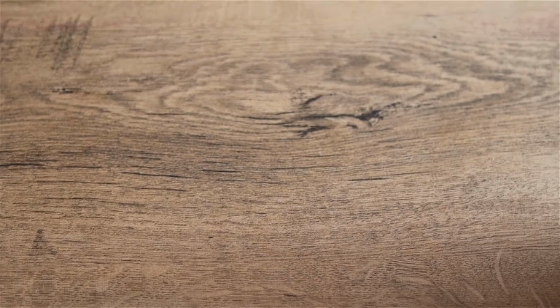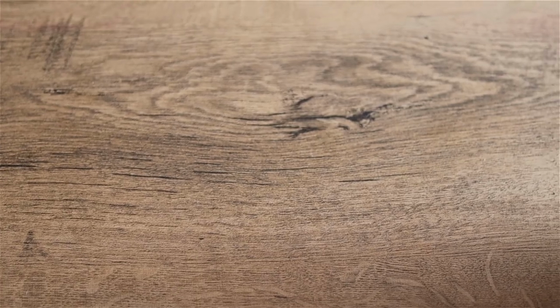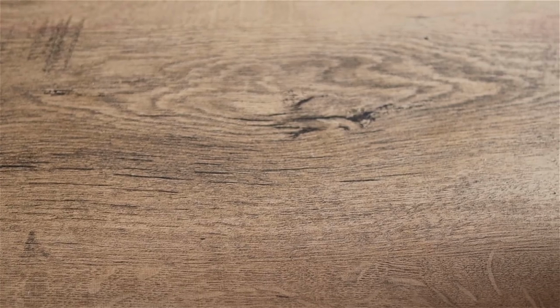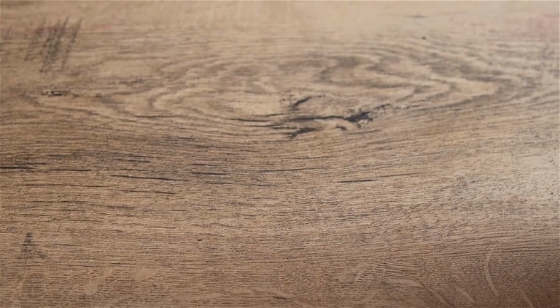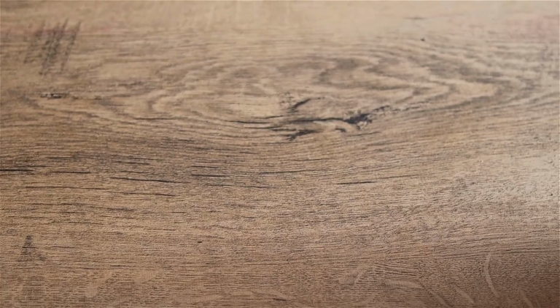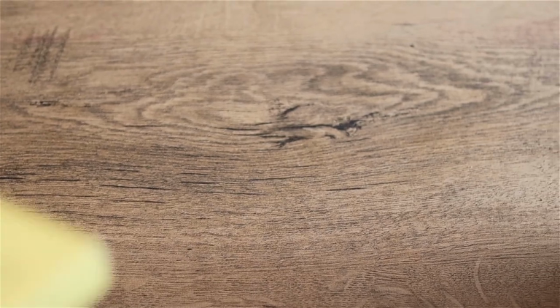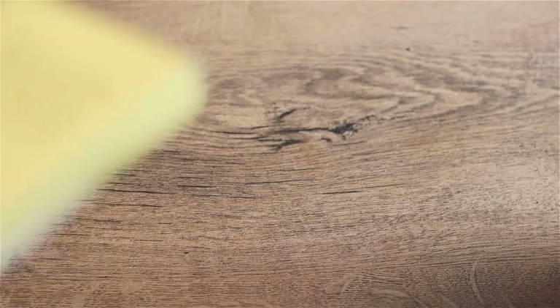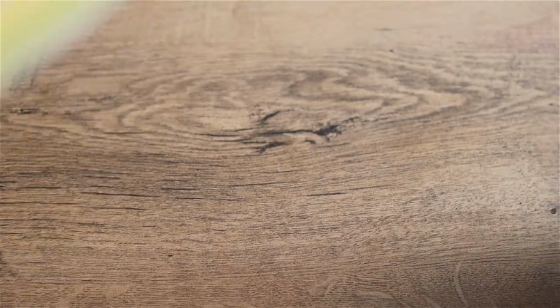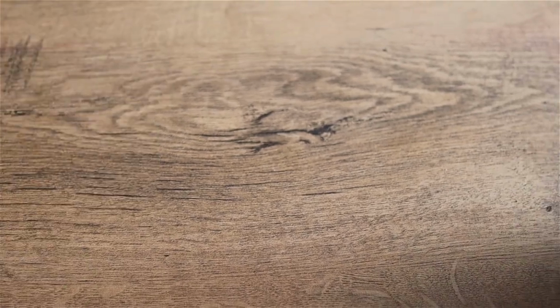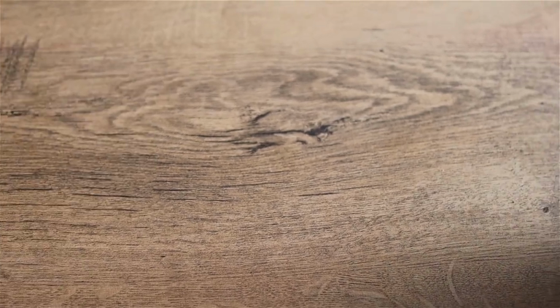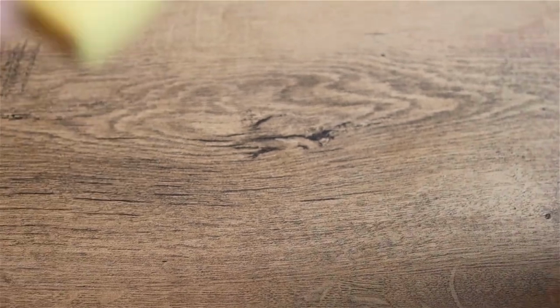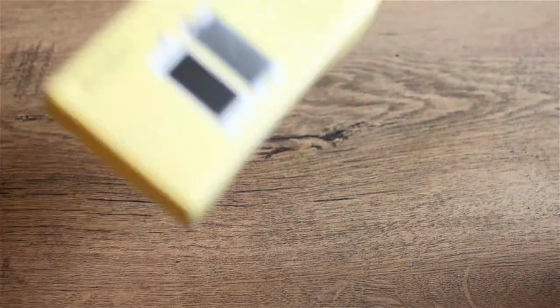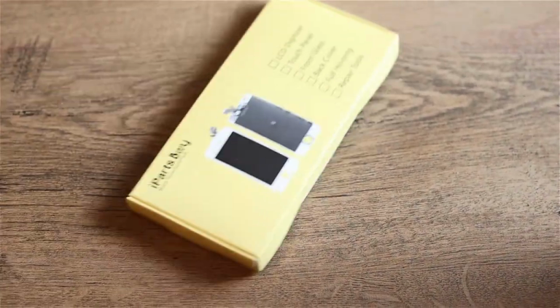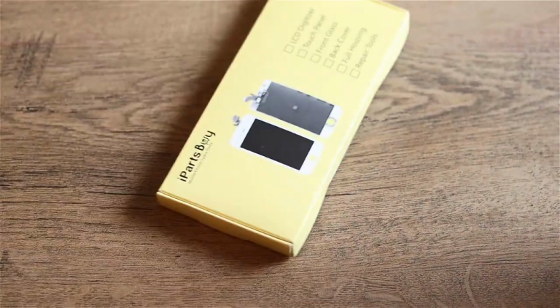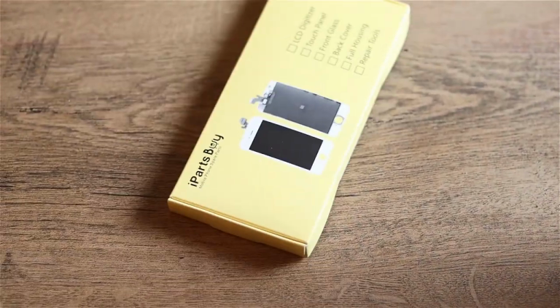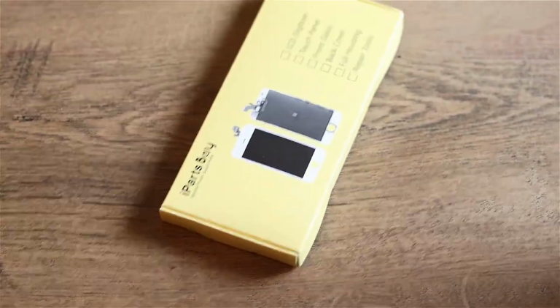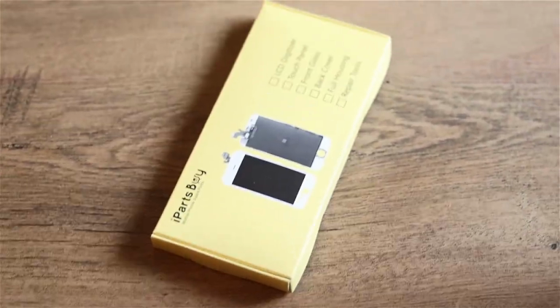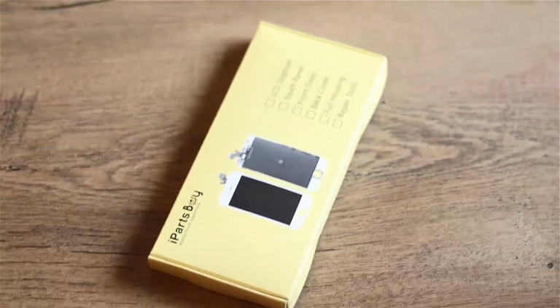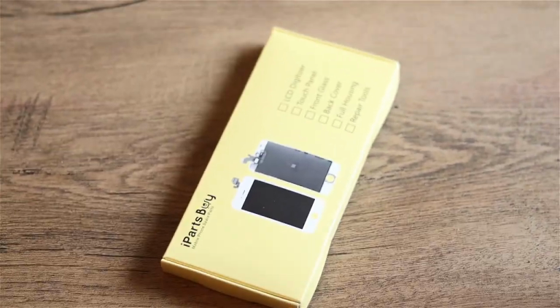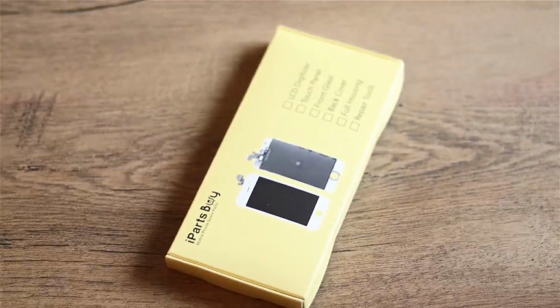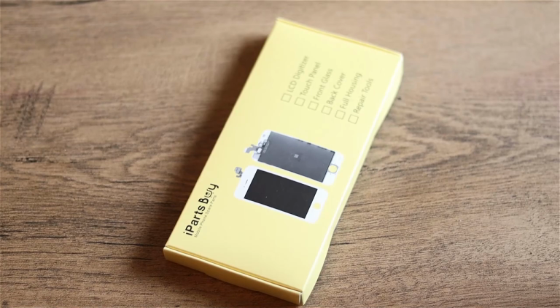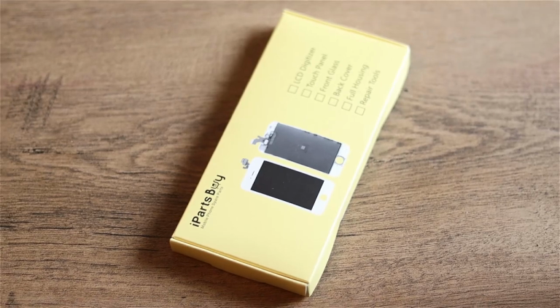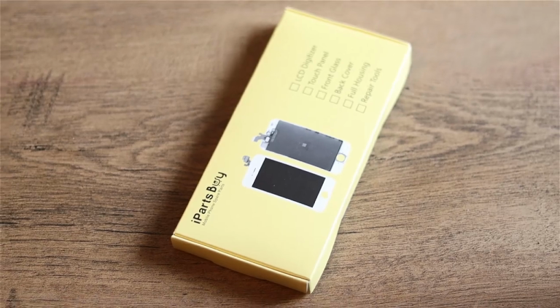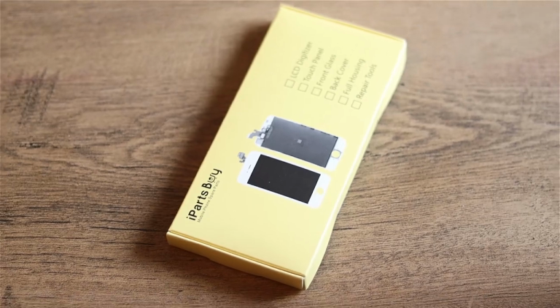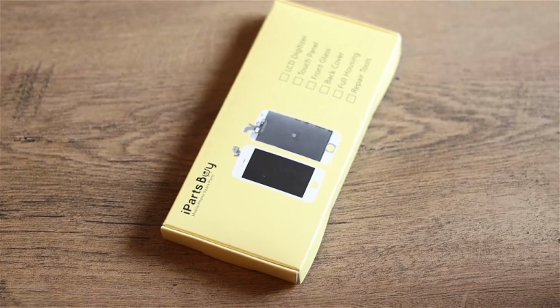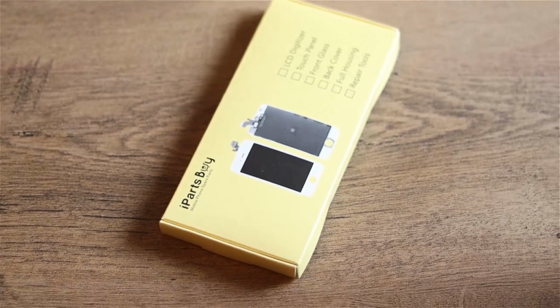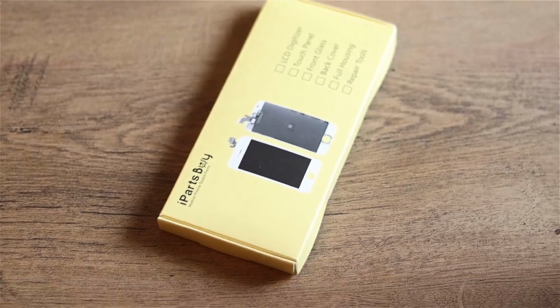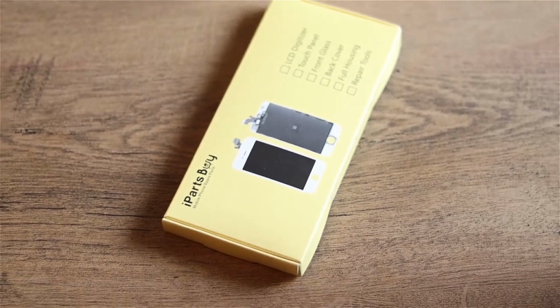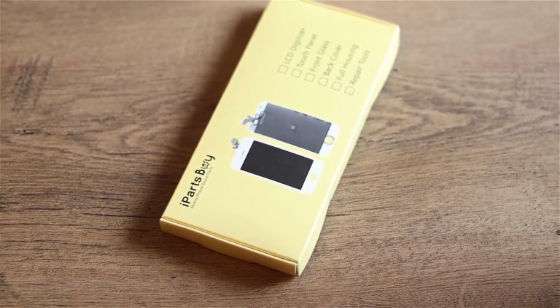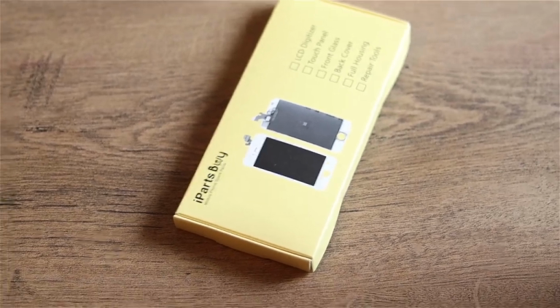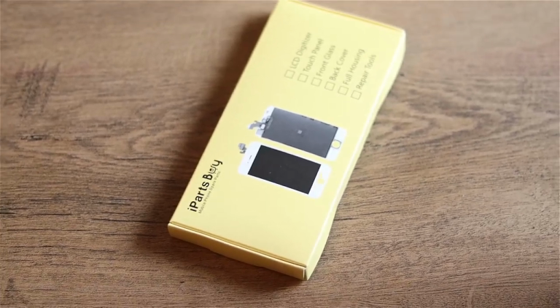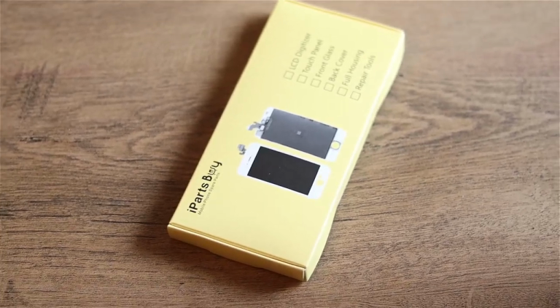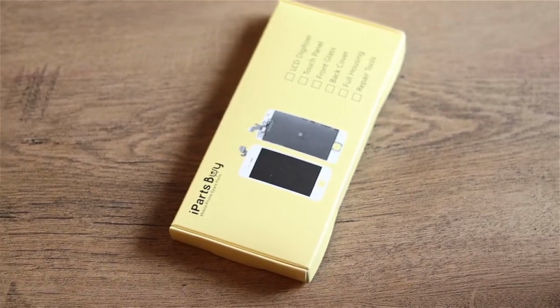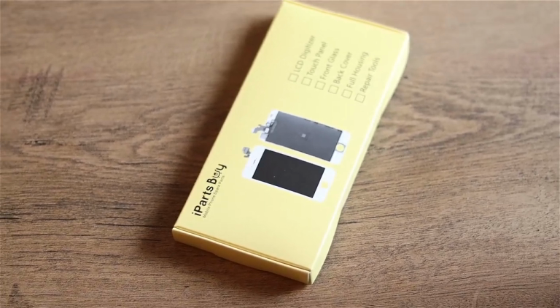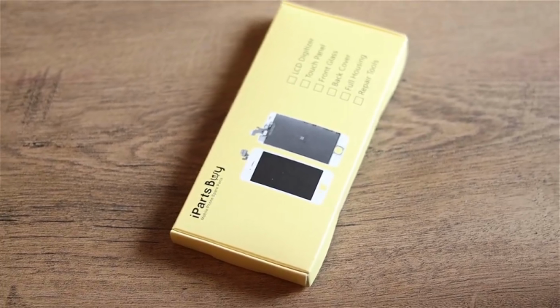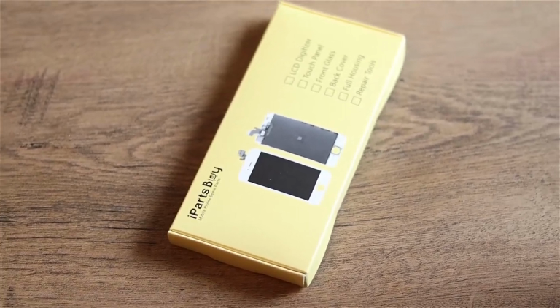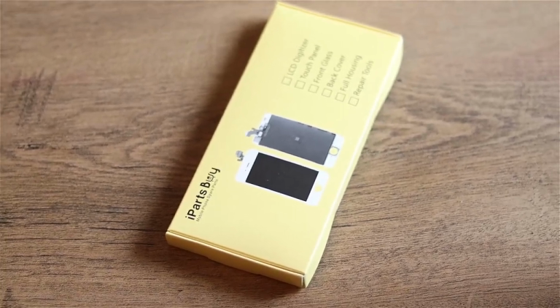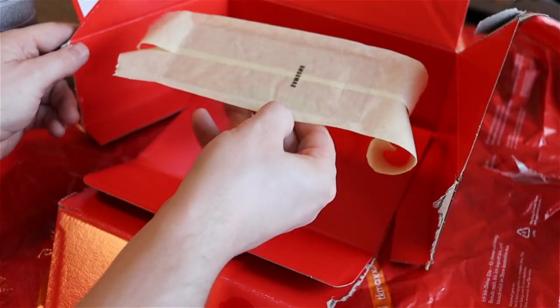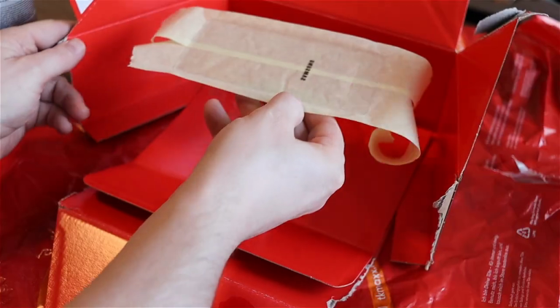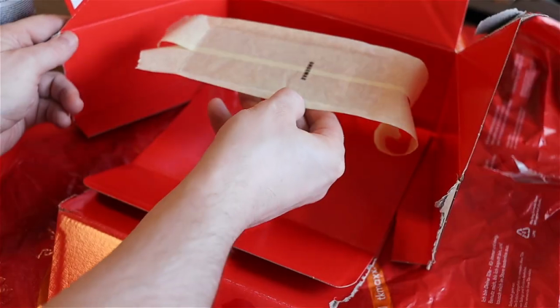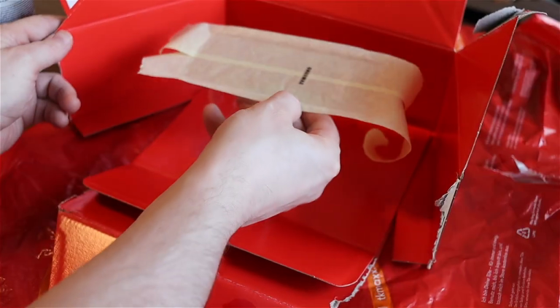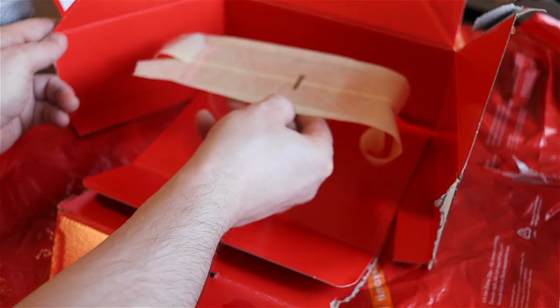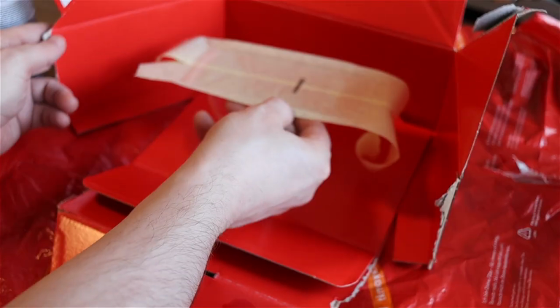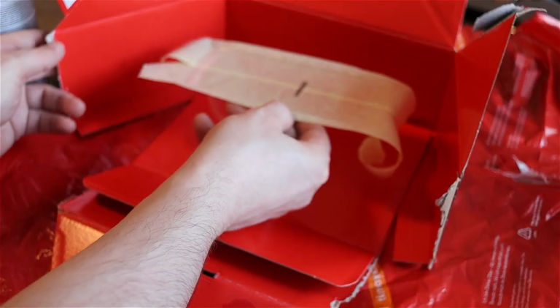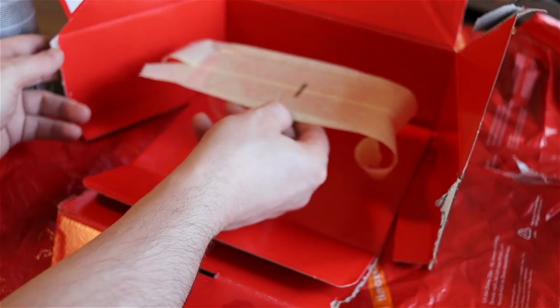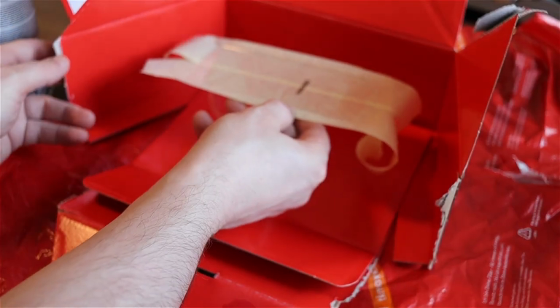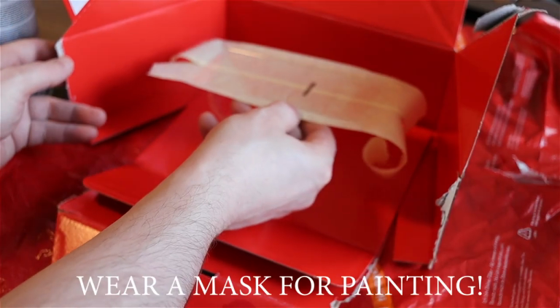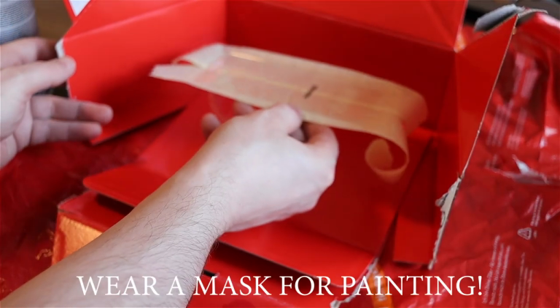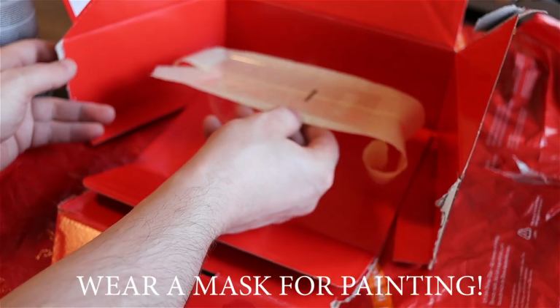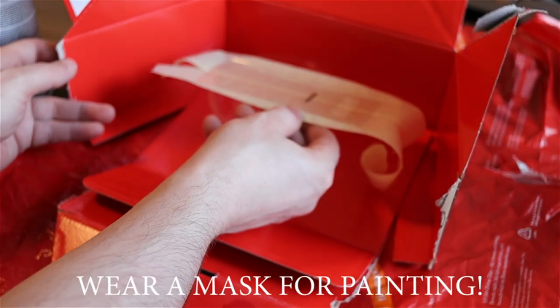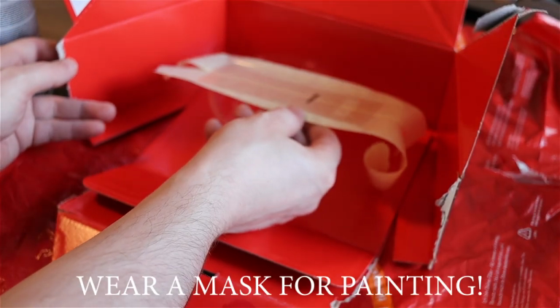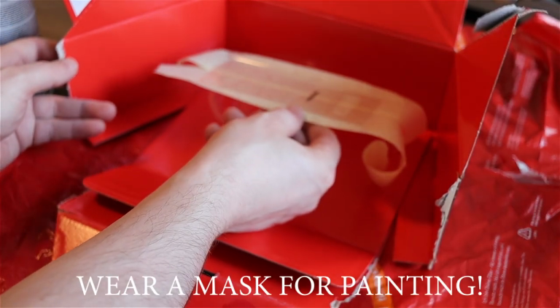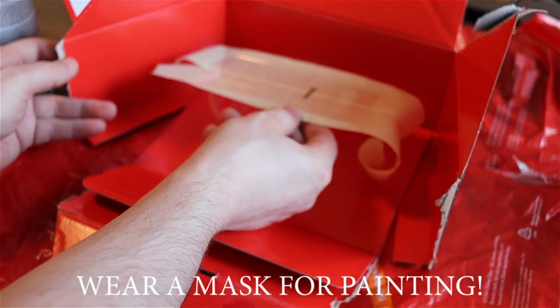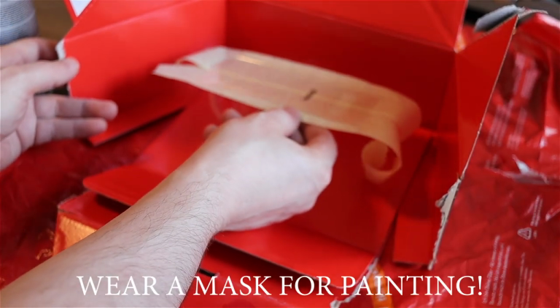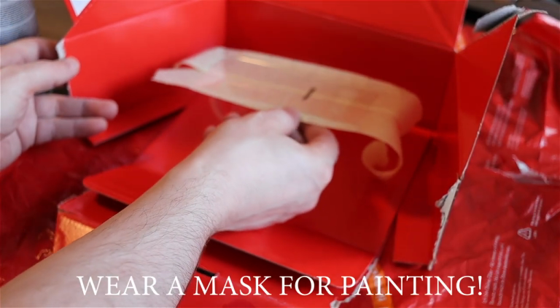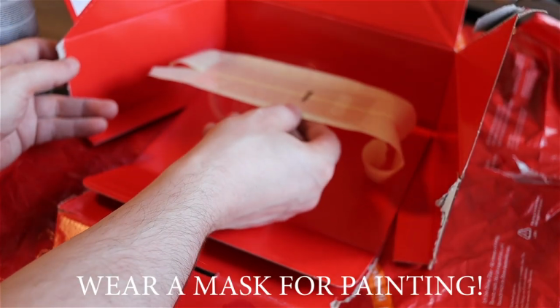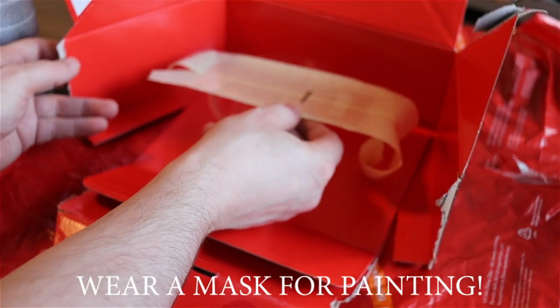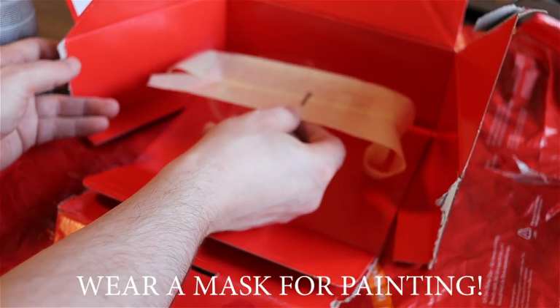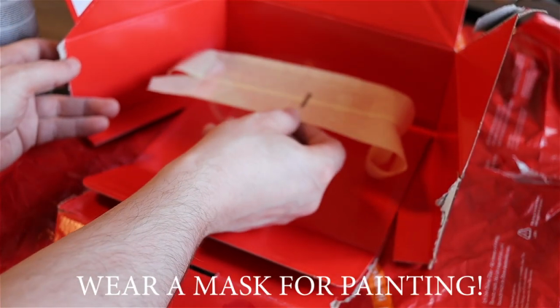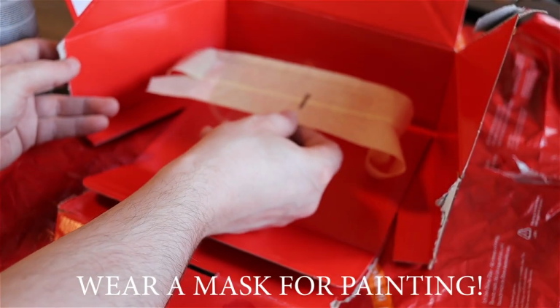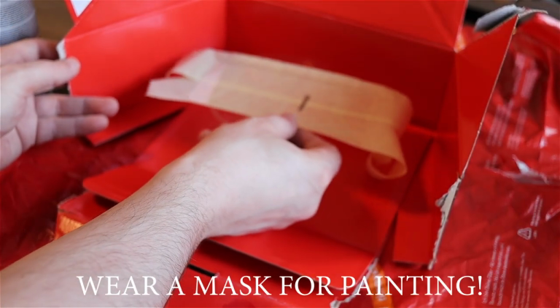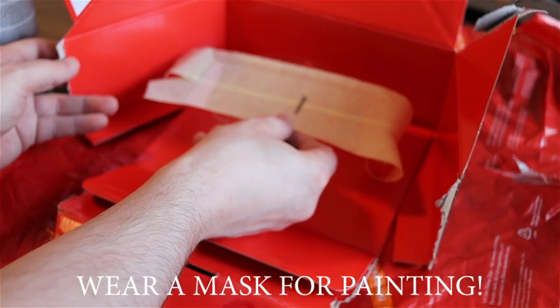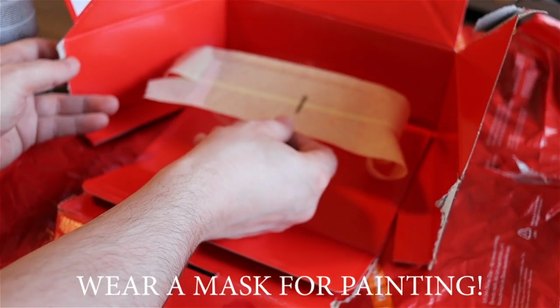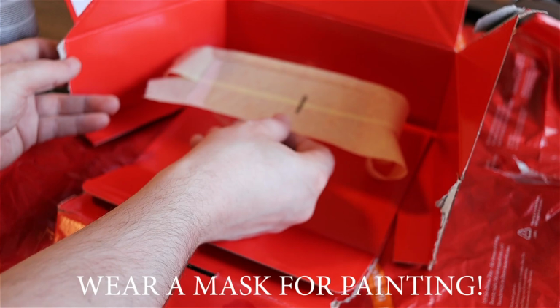All right, new one in — let's not mess it up this time. Let me just show you how I painted it.